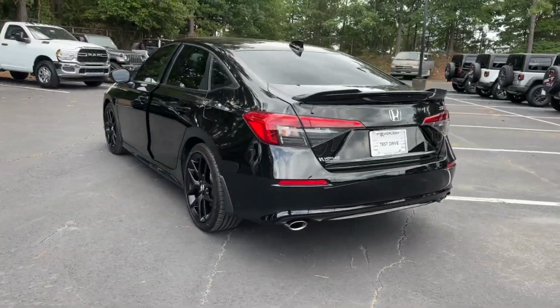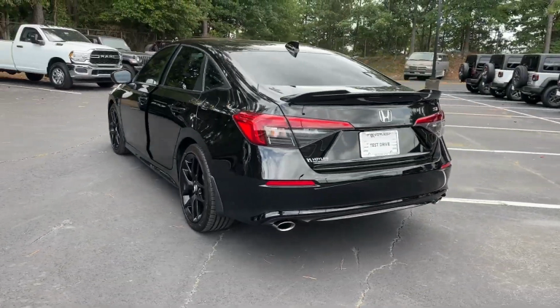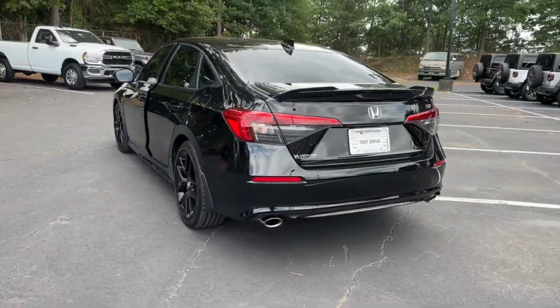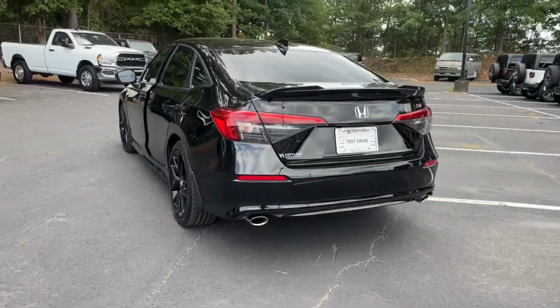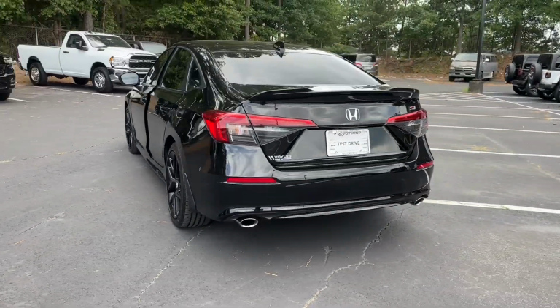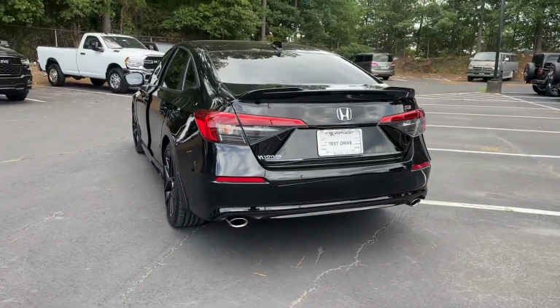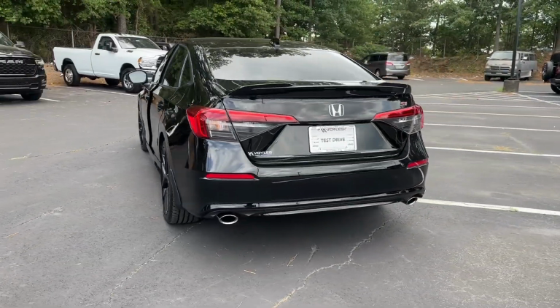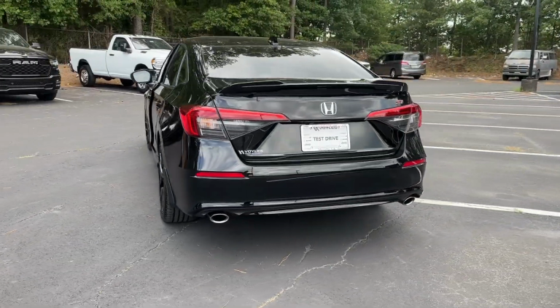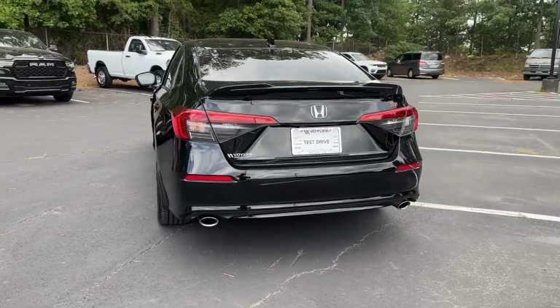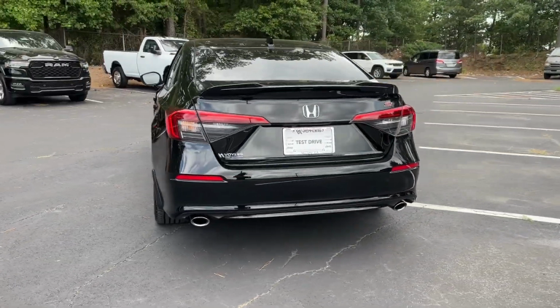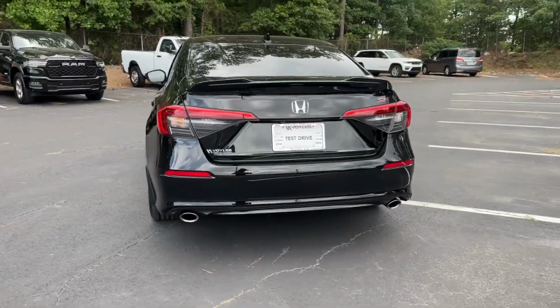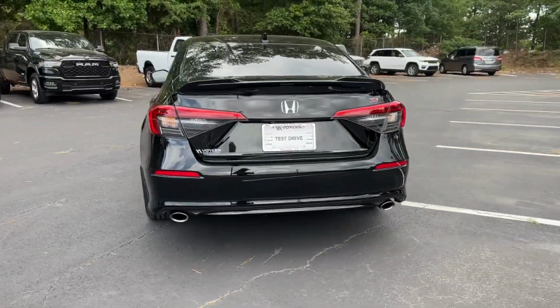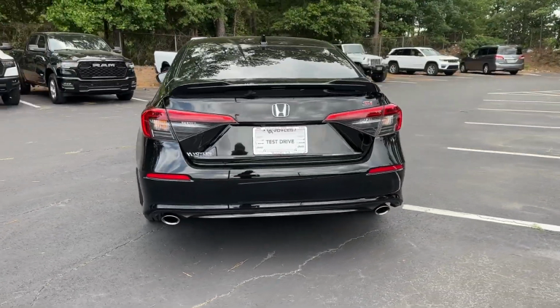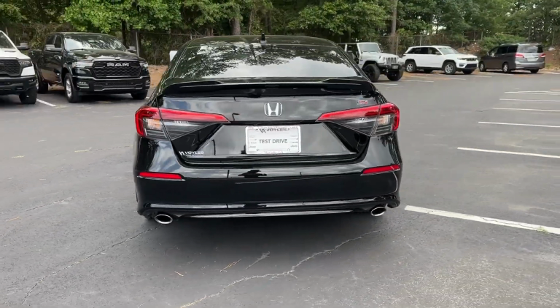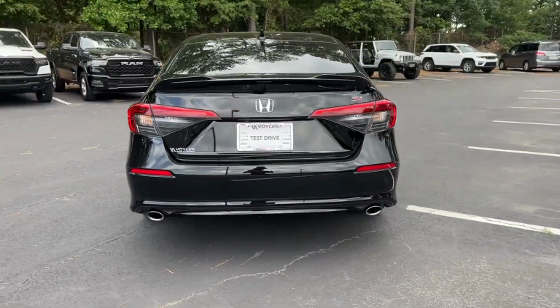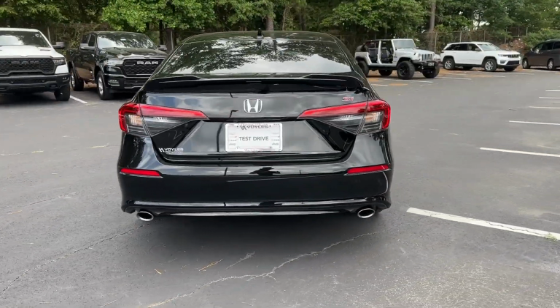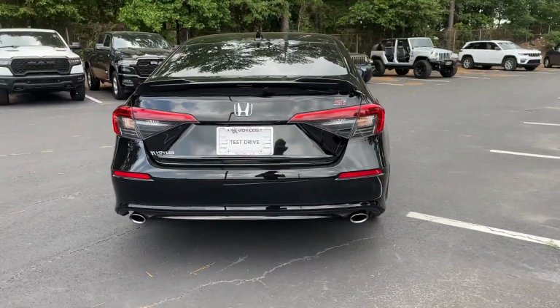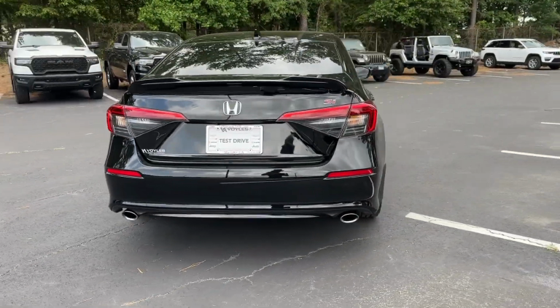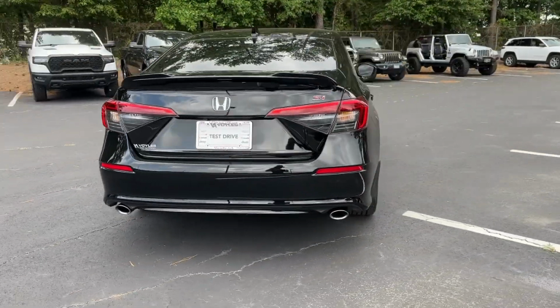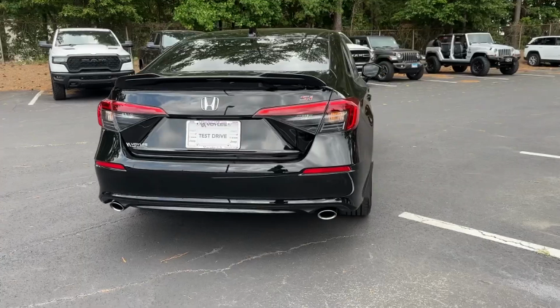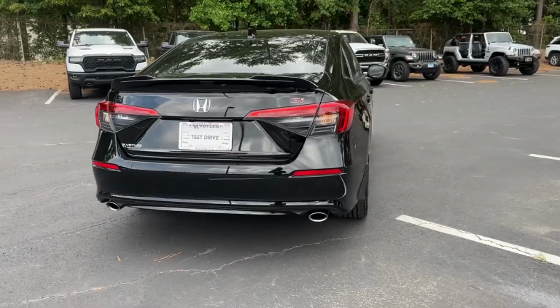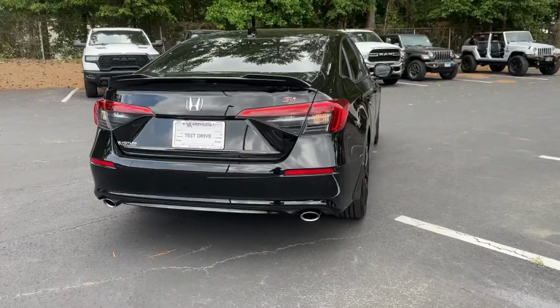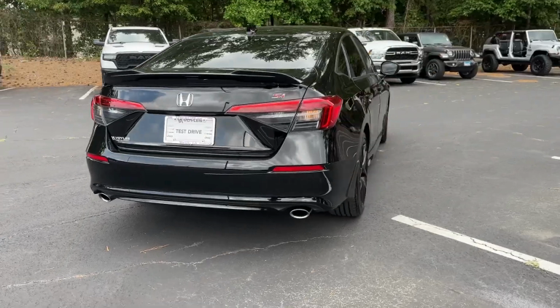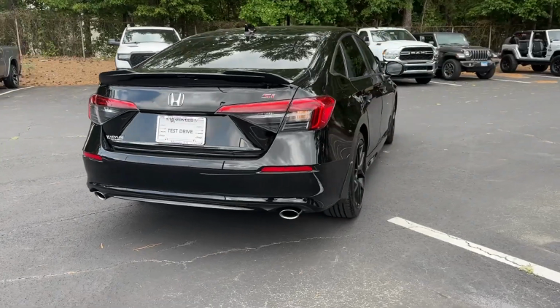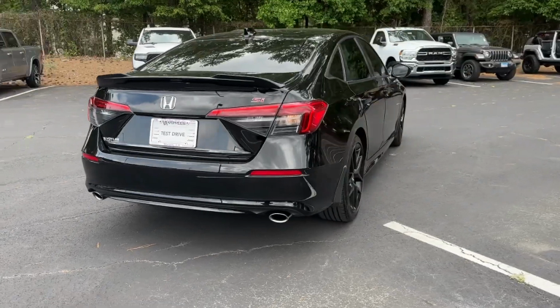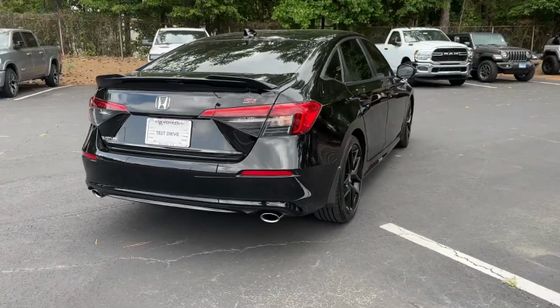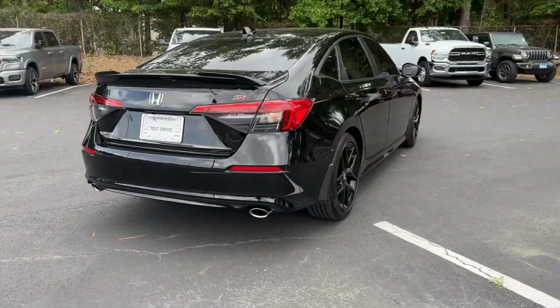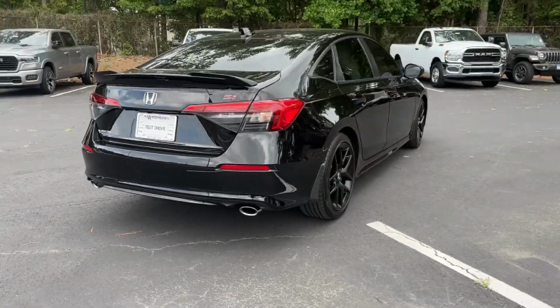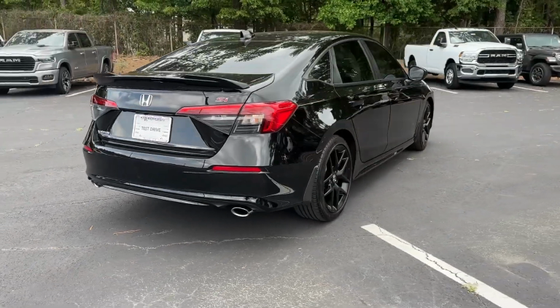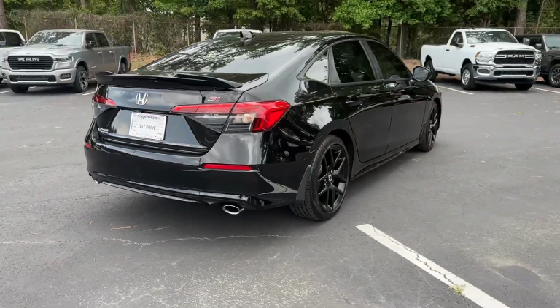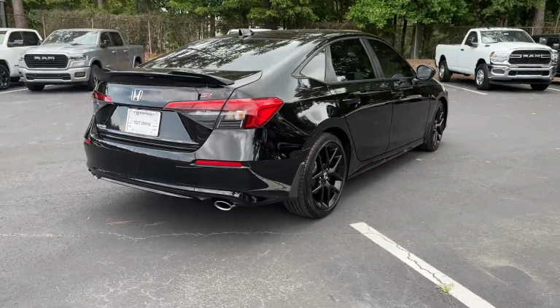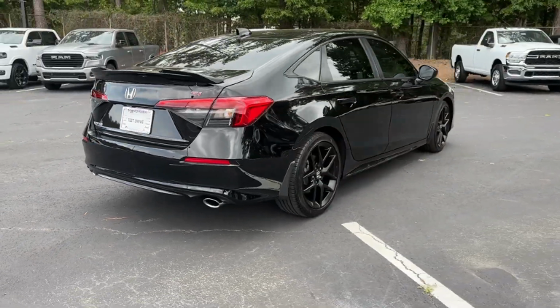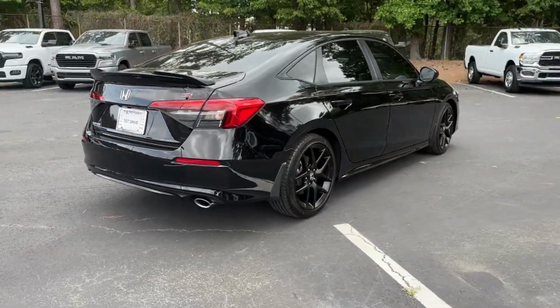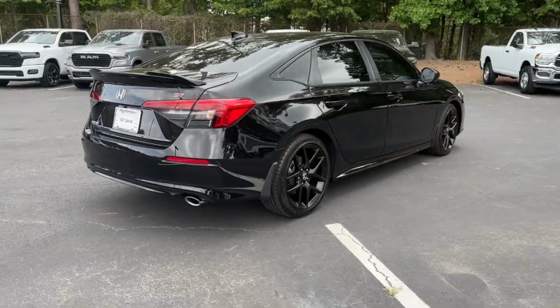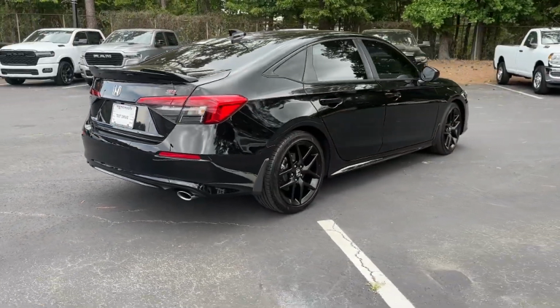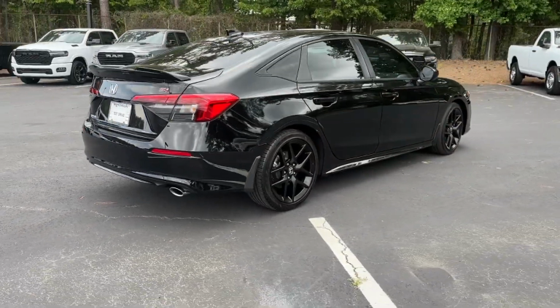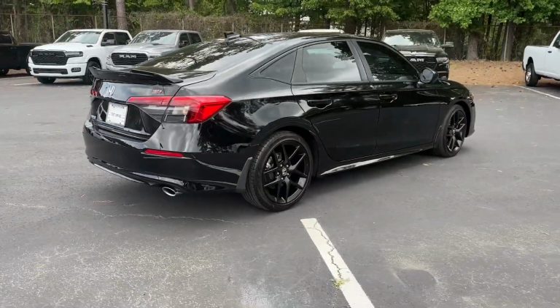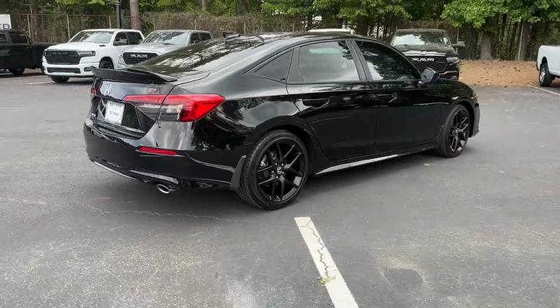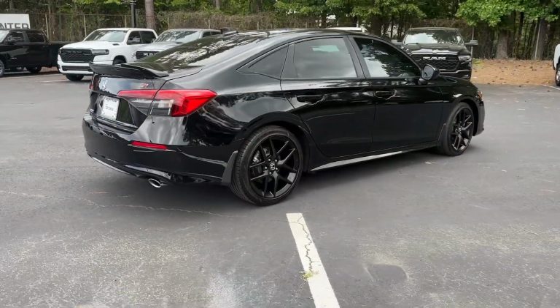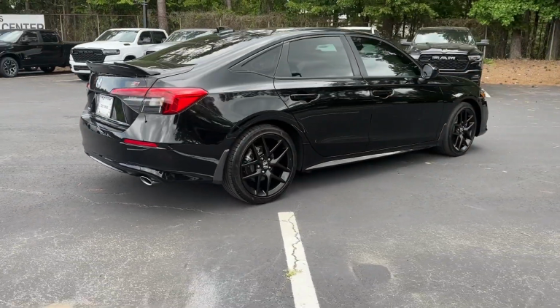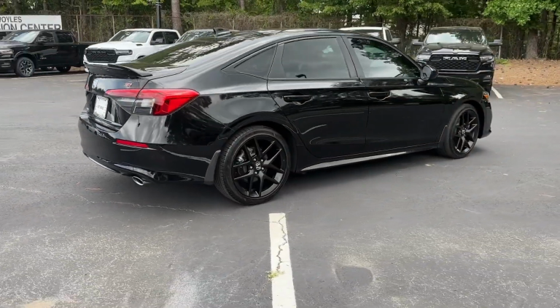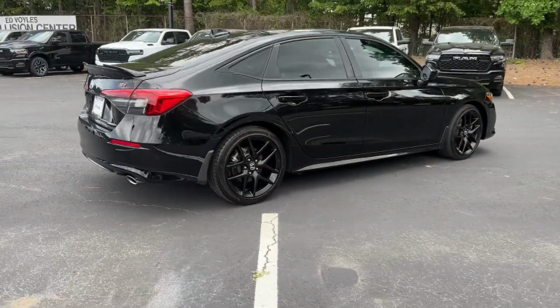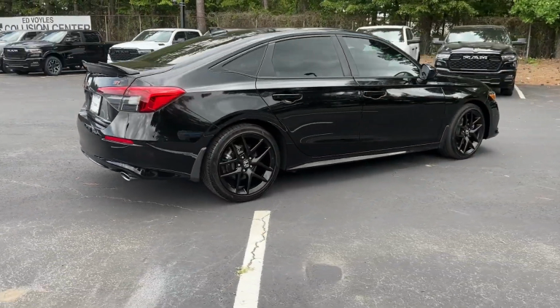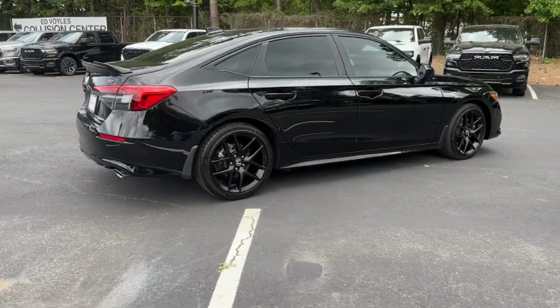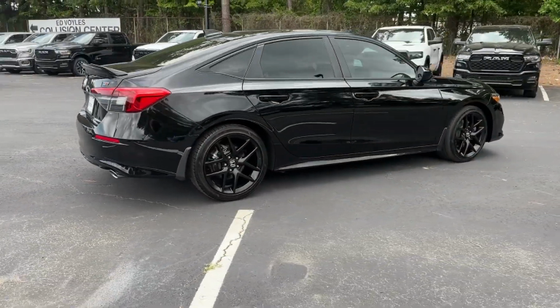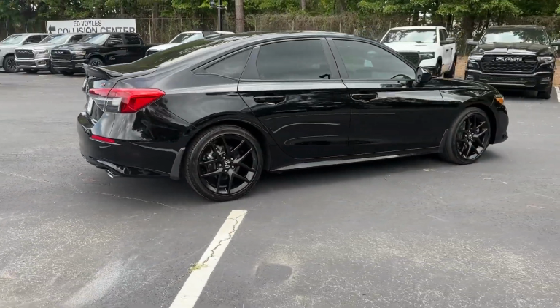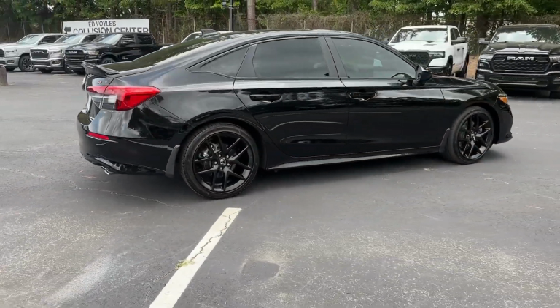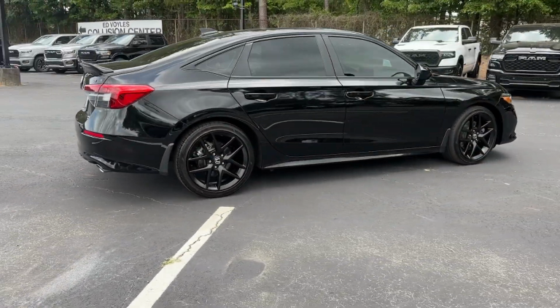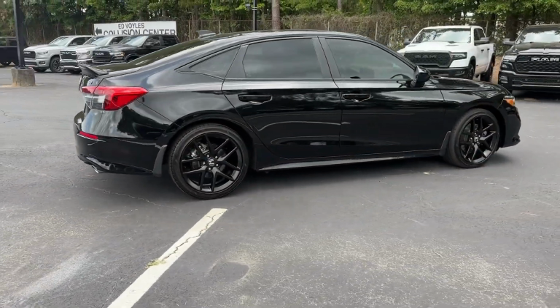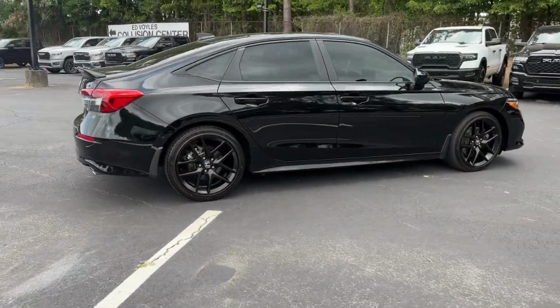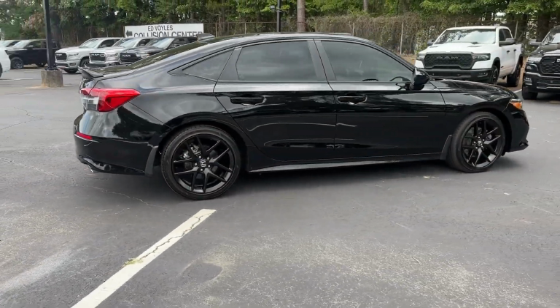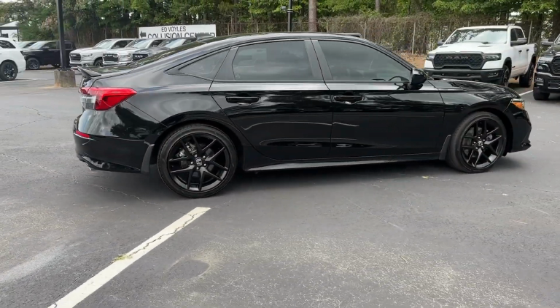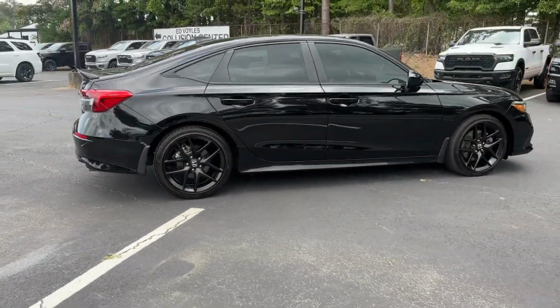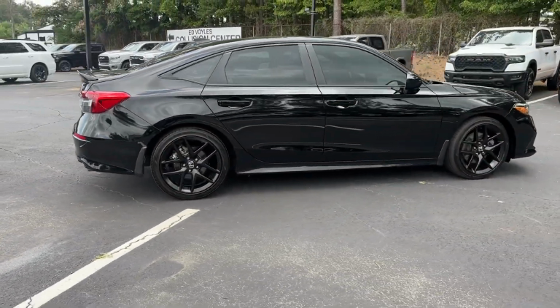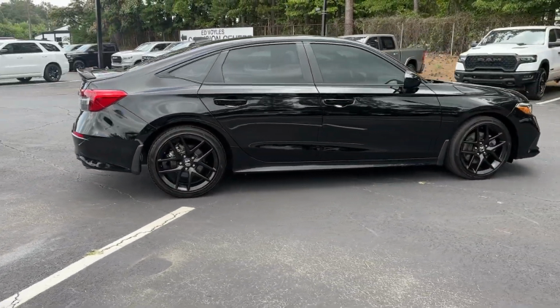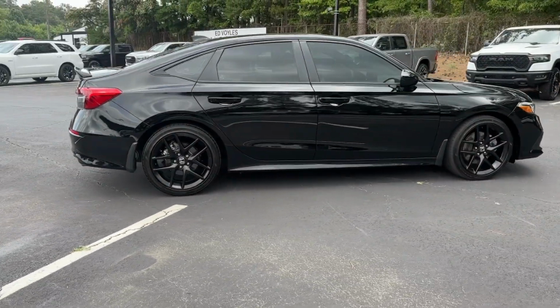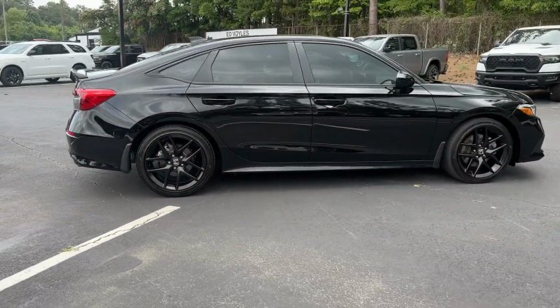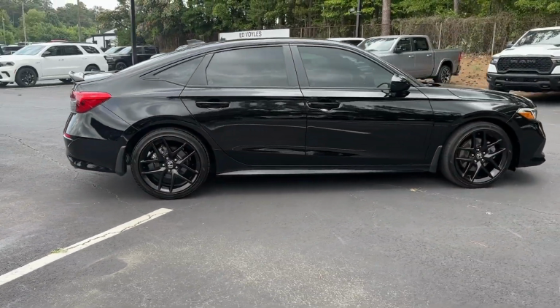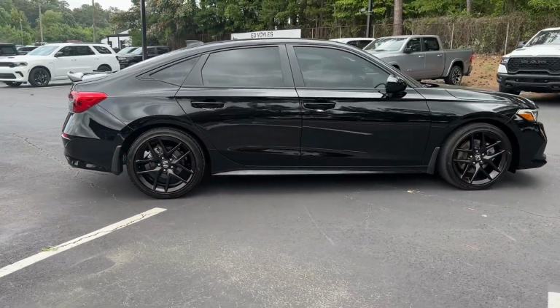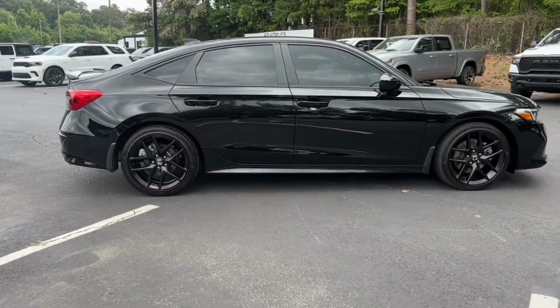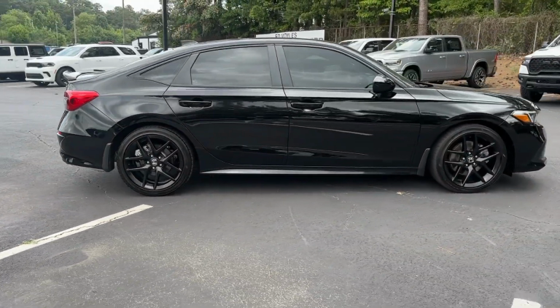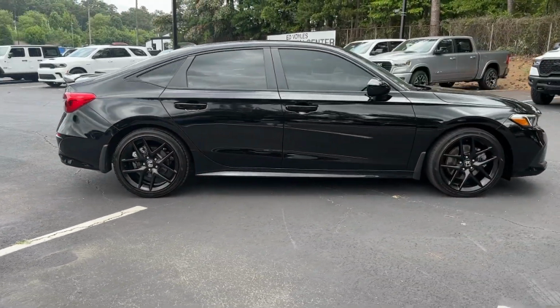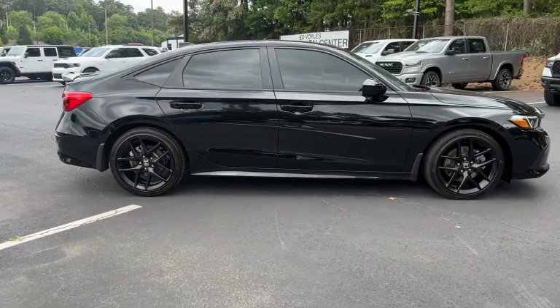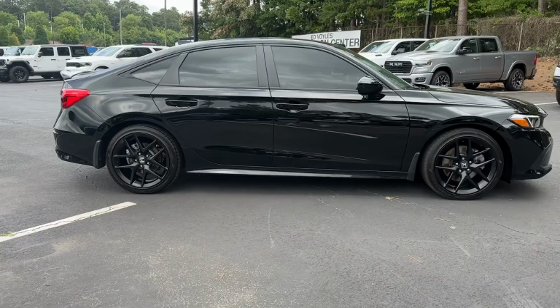Its crisp, sporty manners, bold styling, and vivacious performance offer an immersive experience so you can savor the drive like never before.